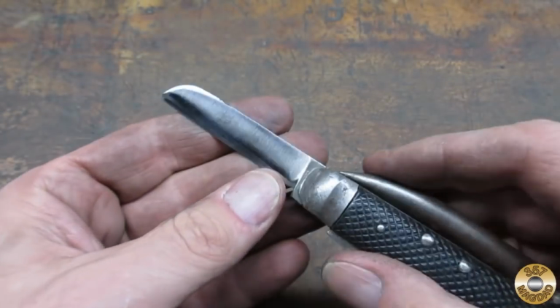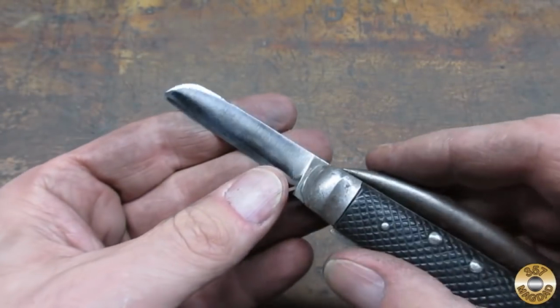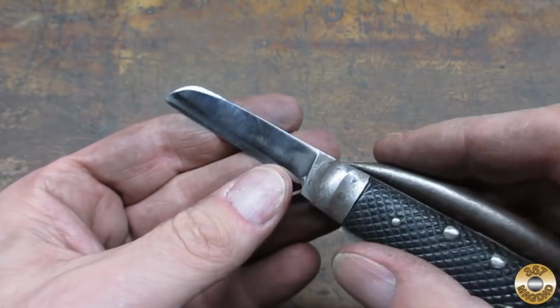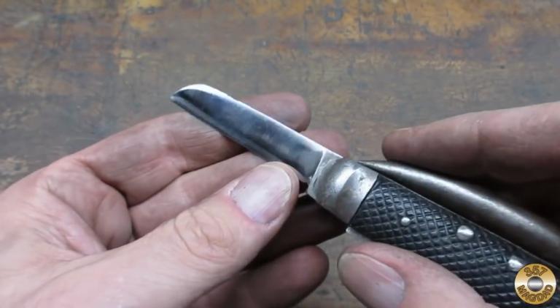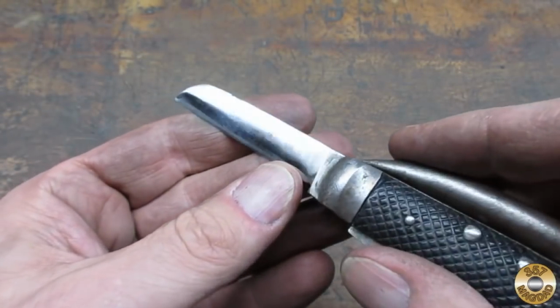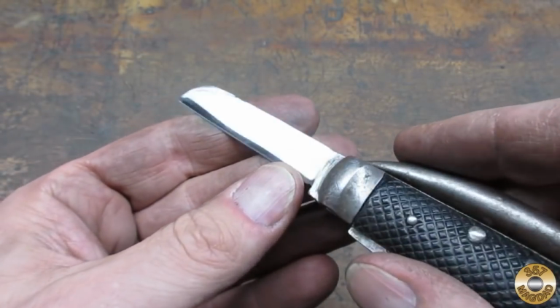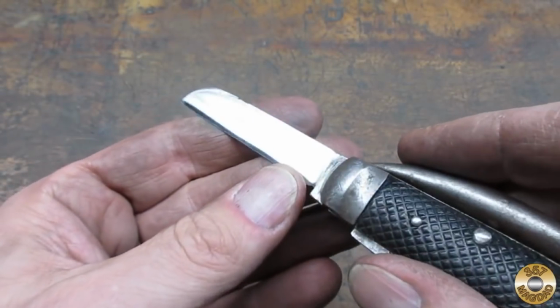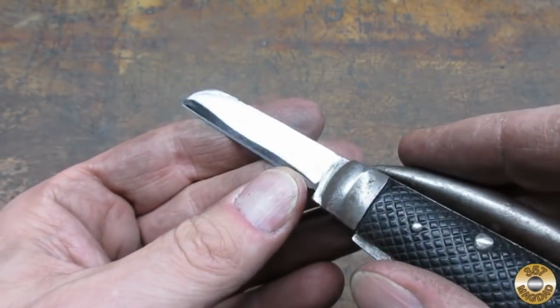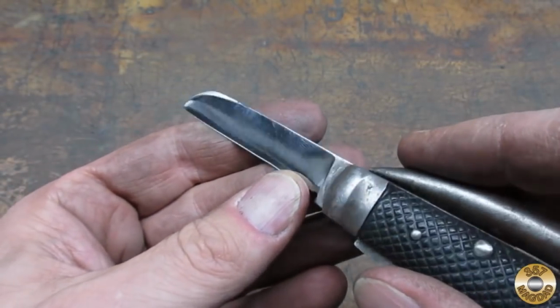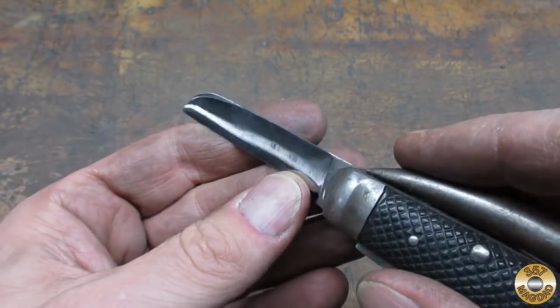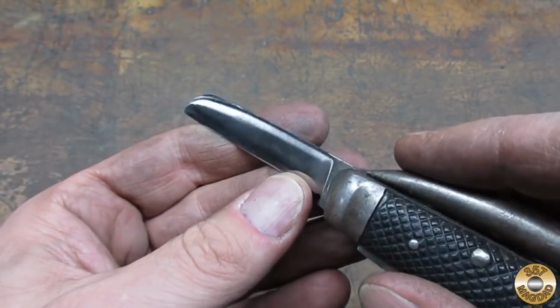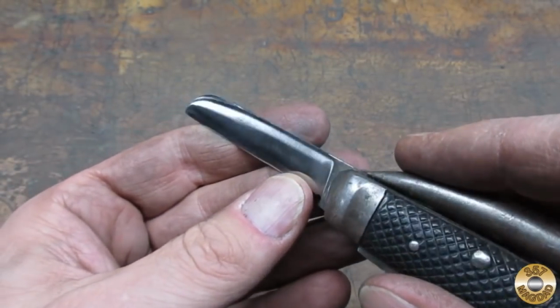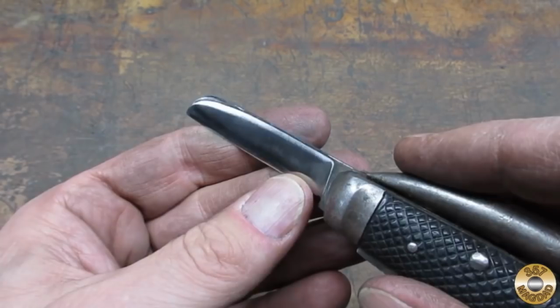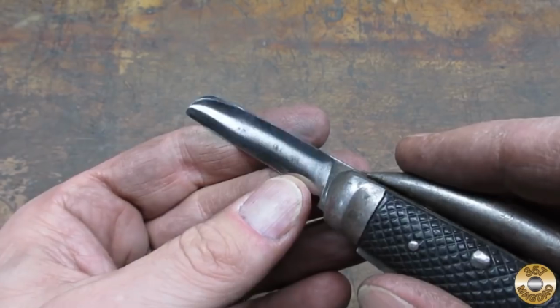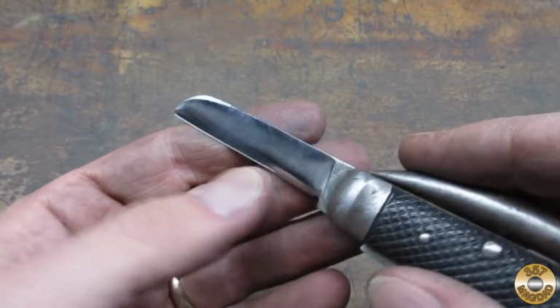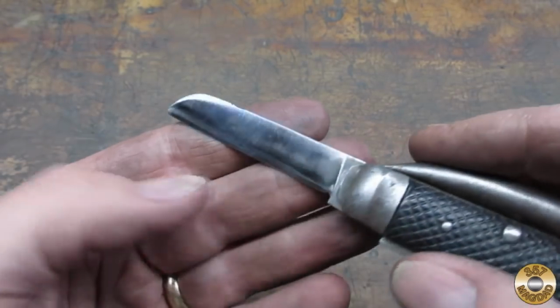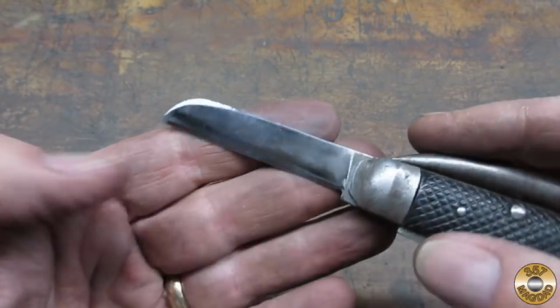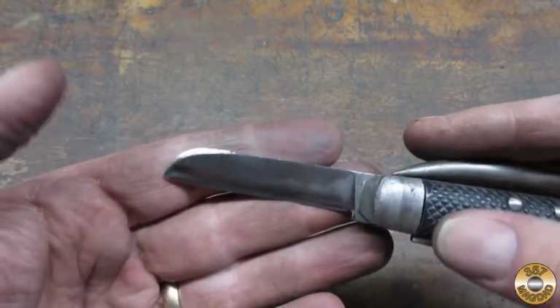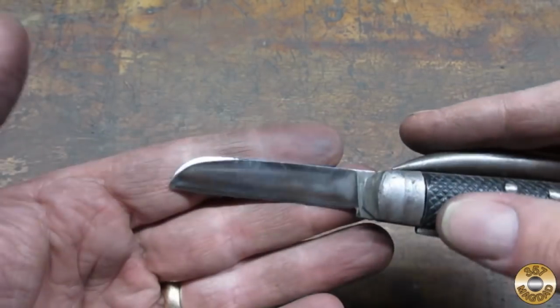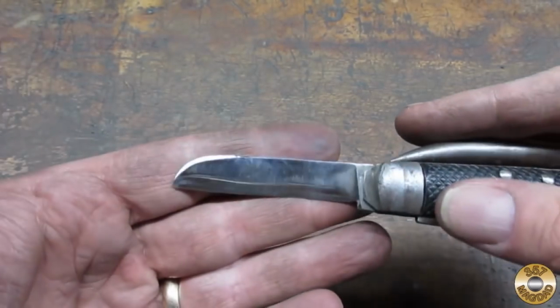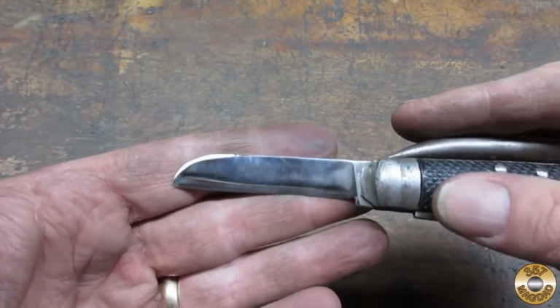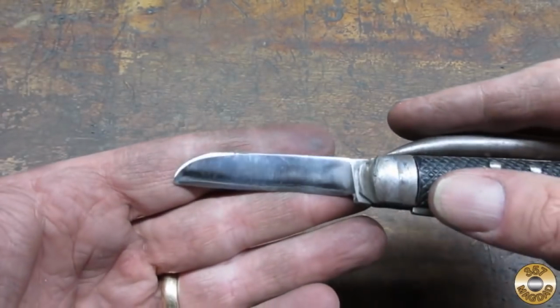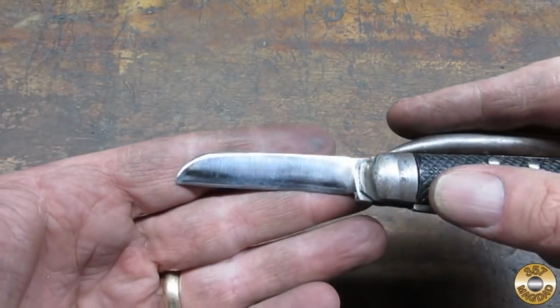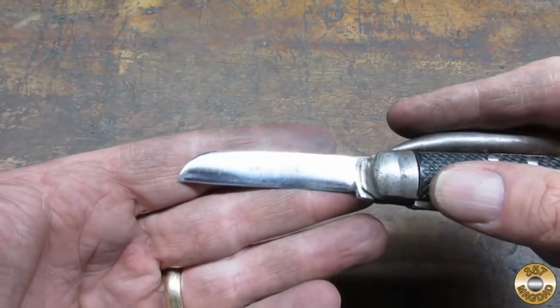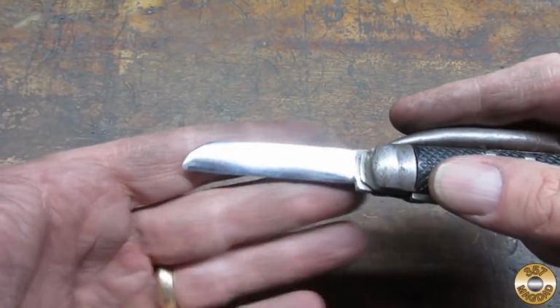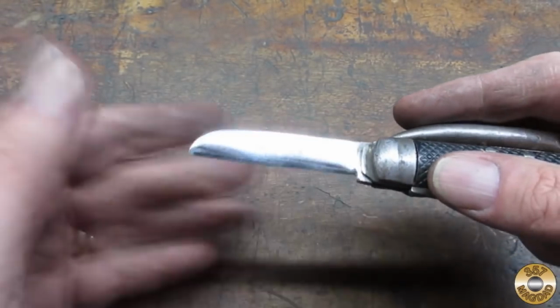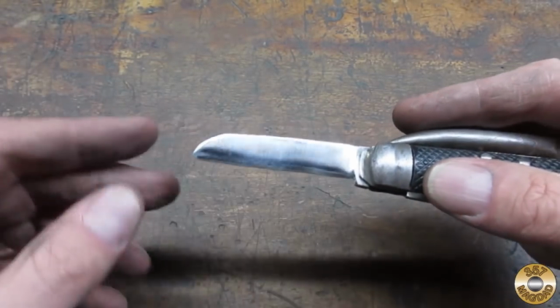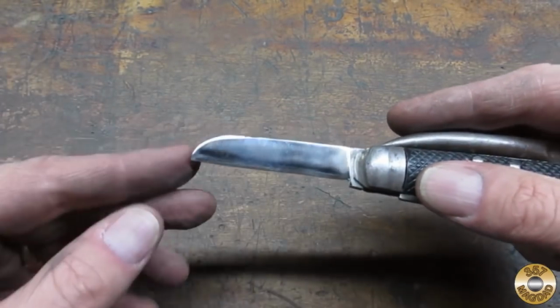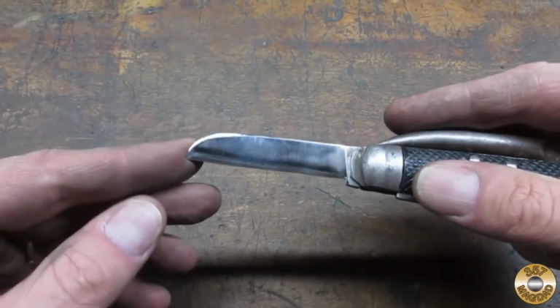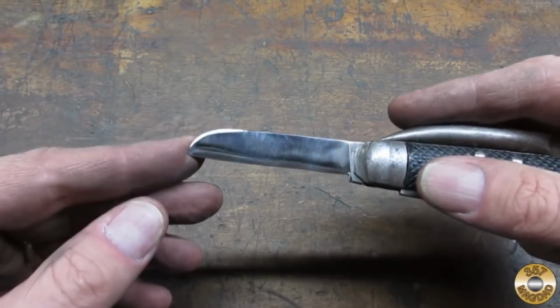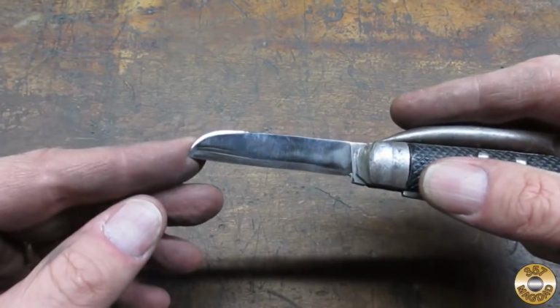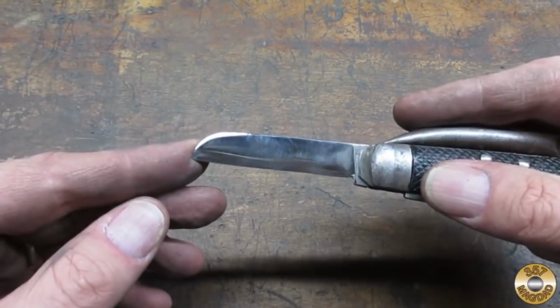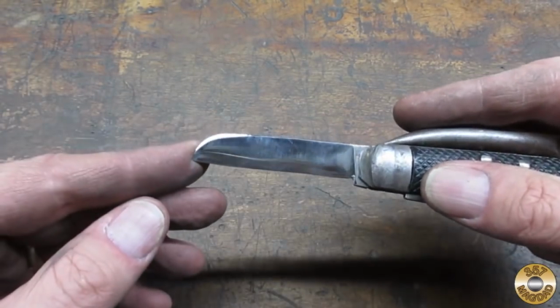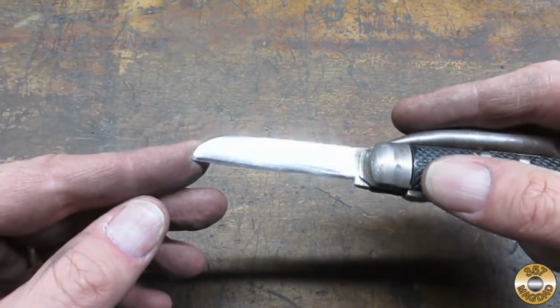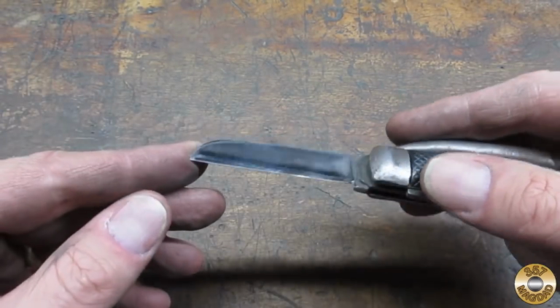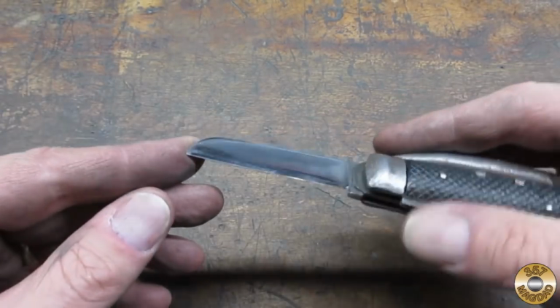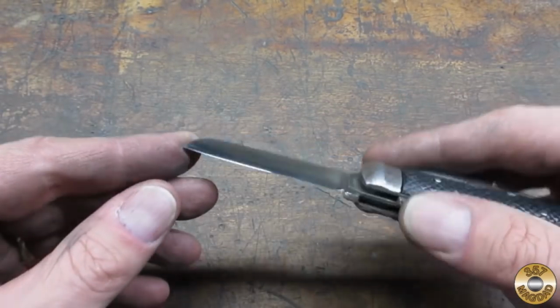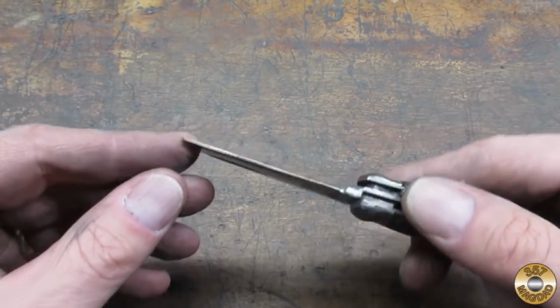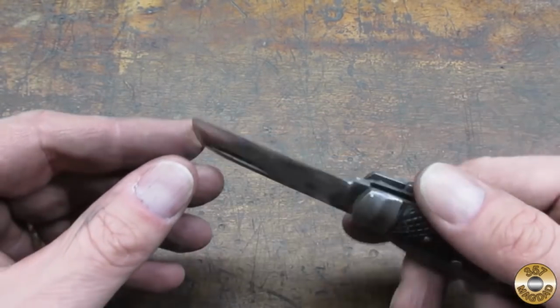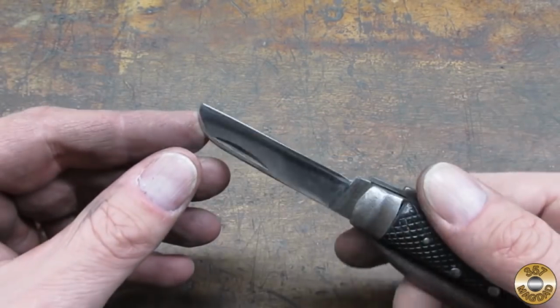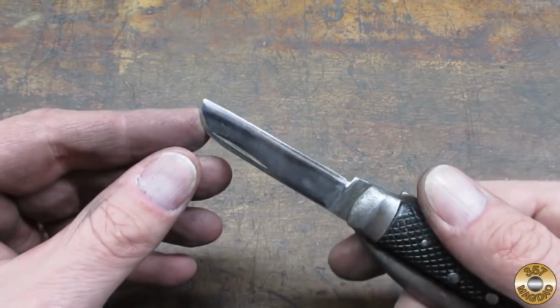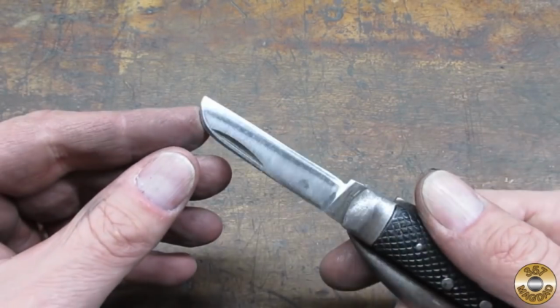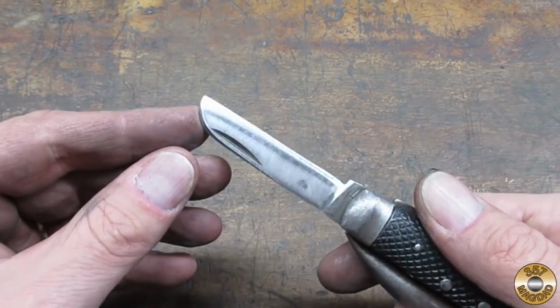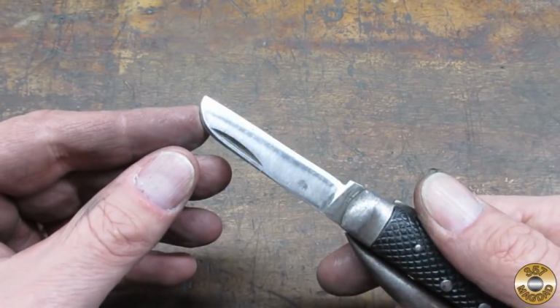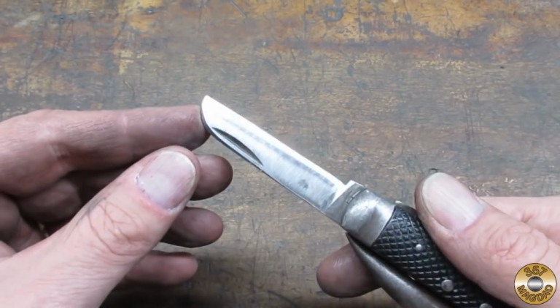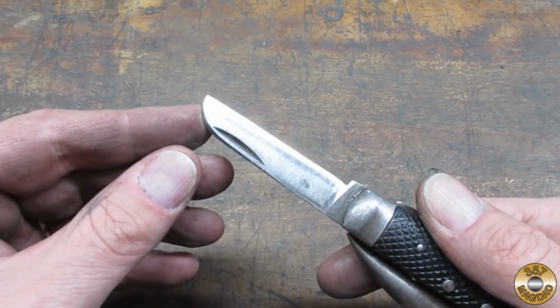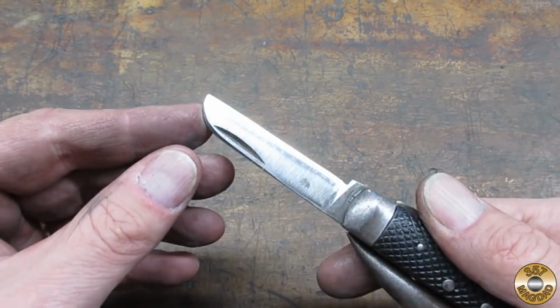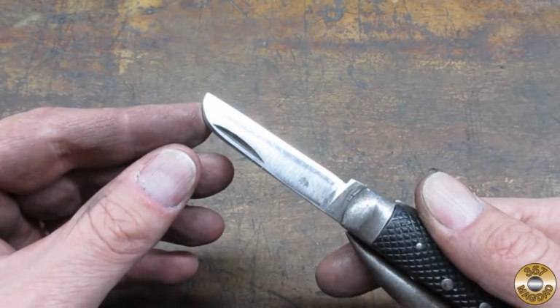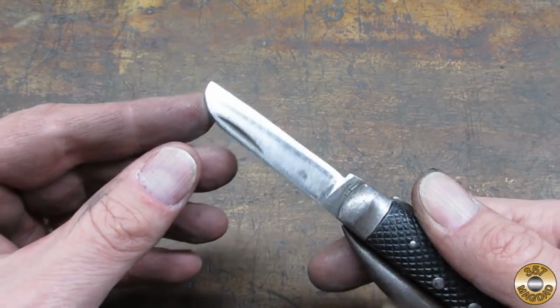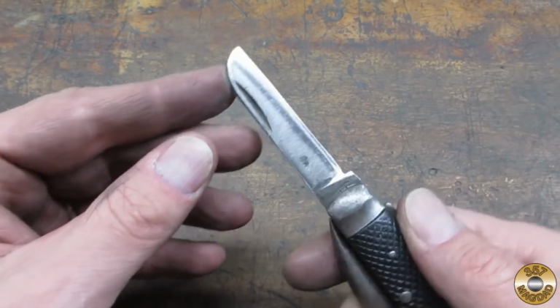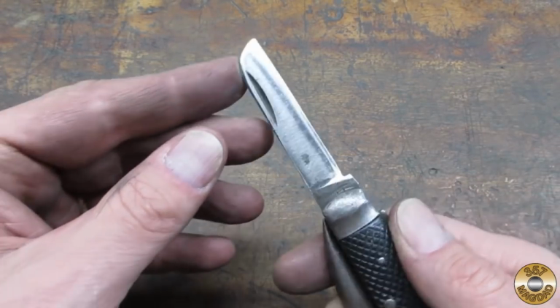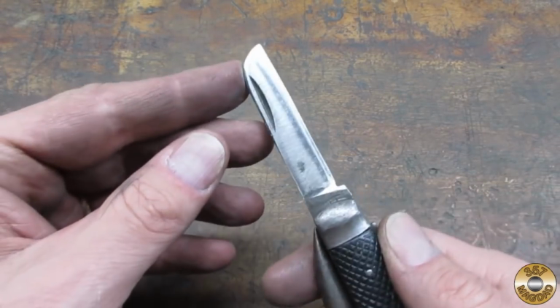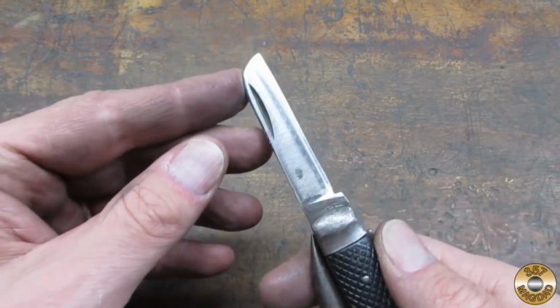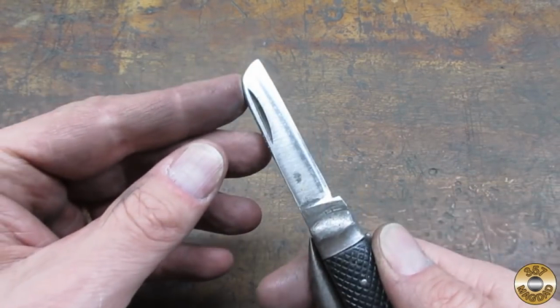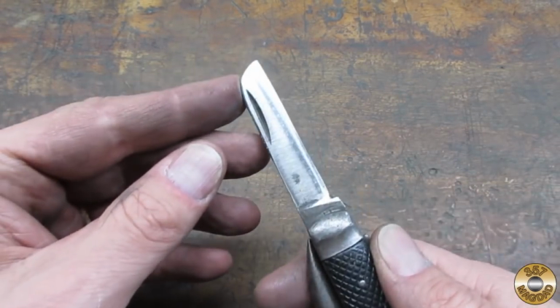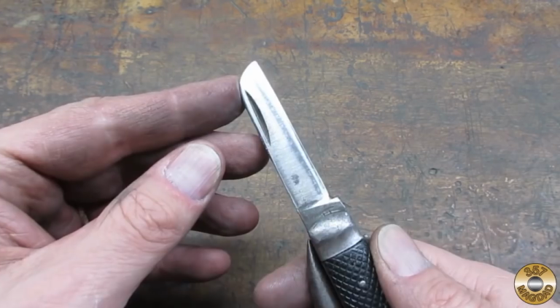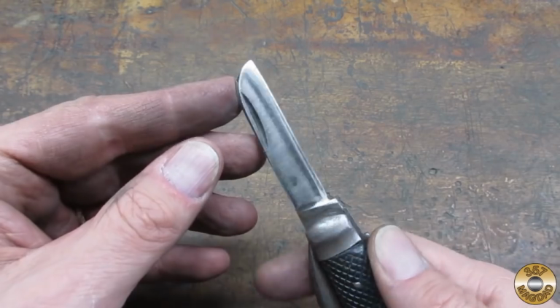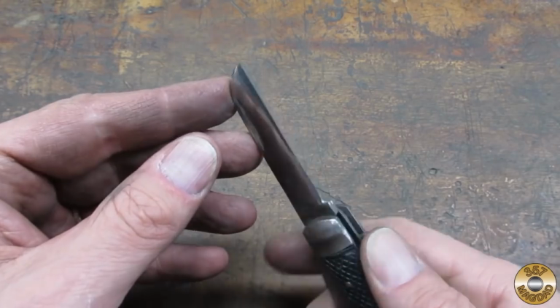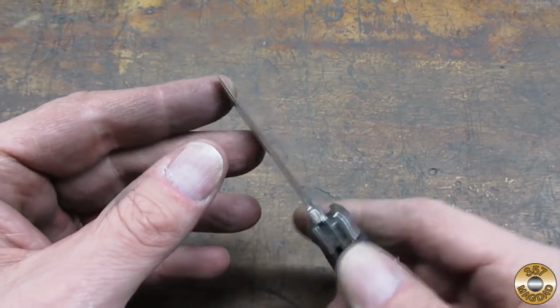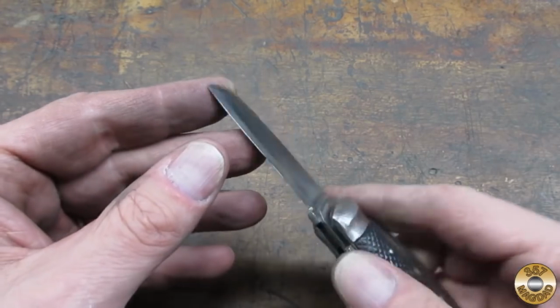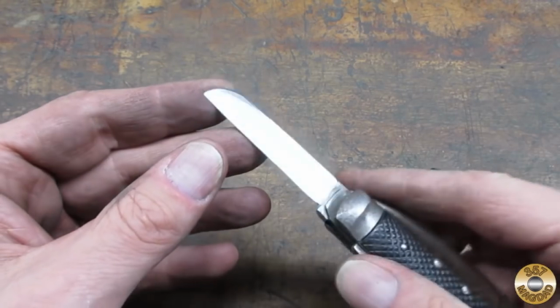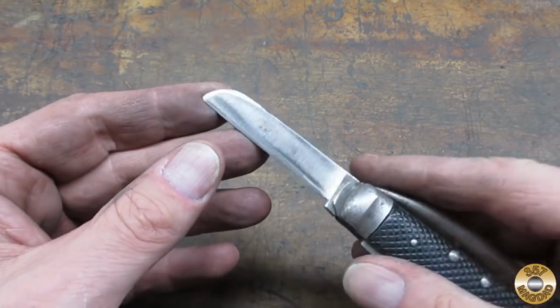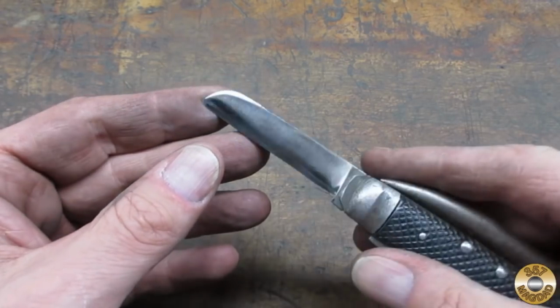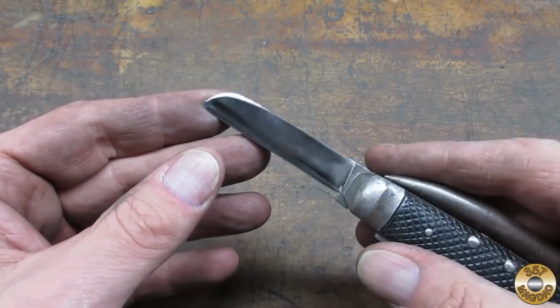Here's the blade sanded down to 400 grit. It was never going to look like new again, but I think I got it close to respectable.